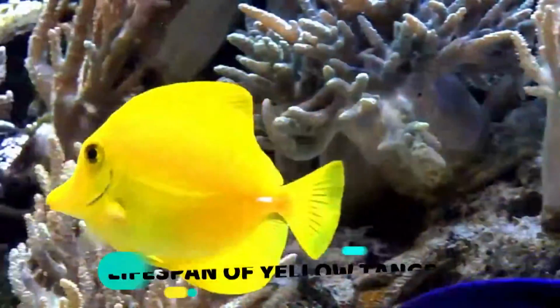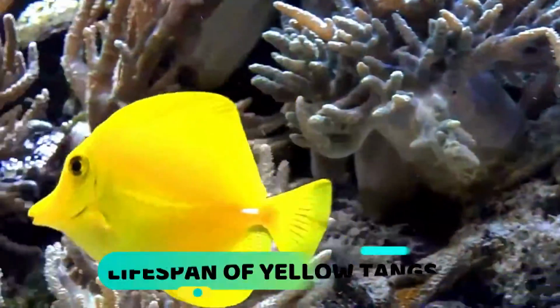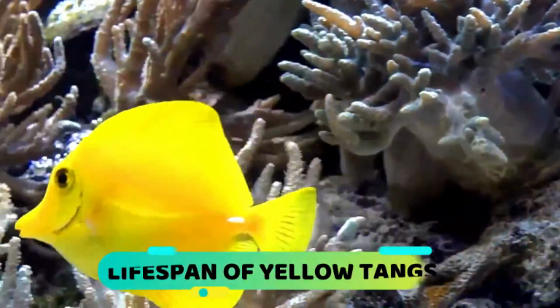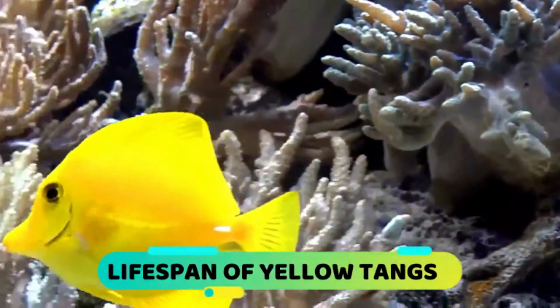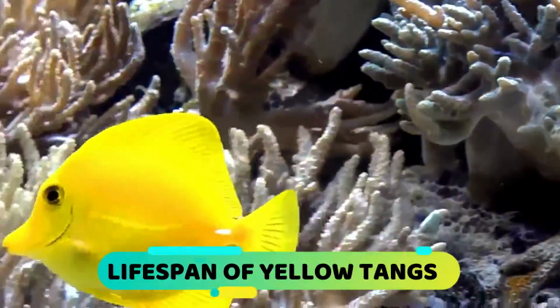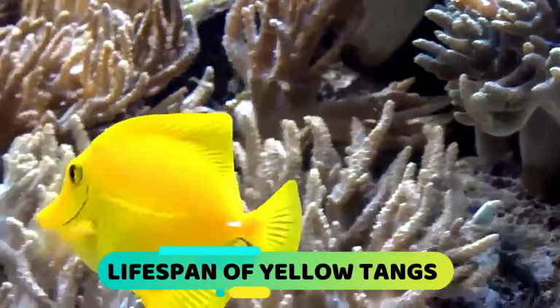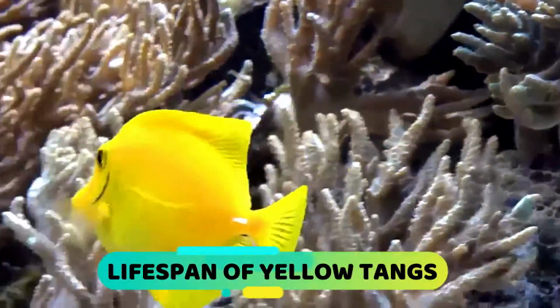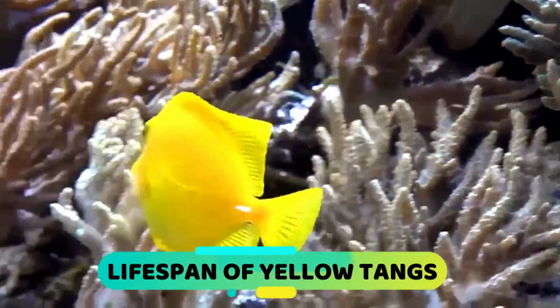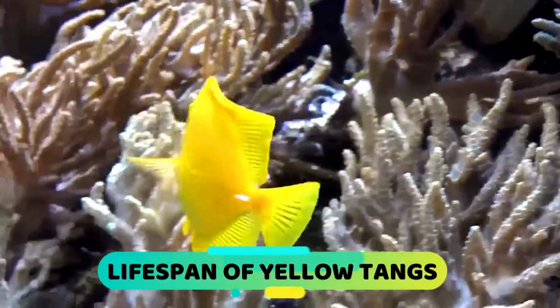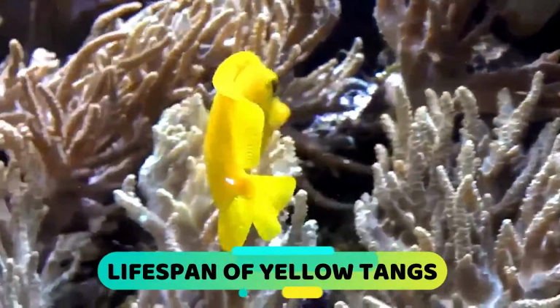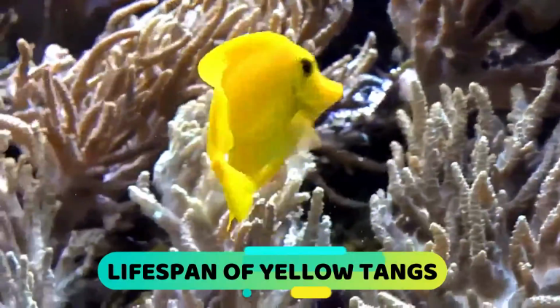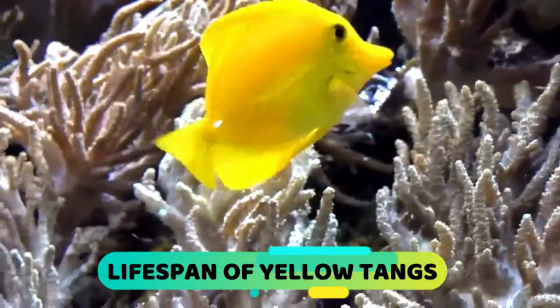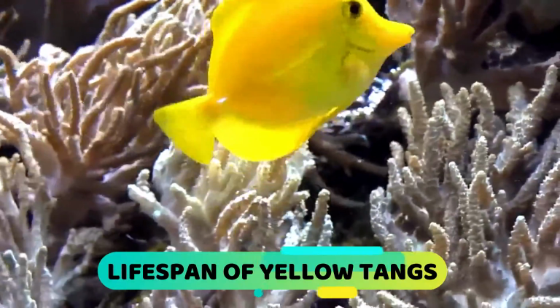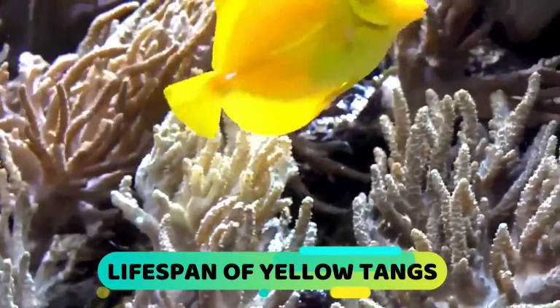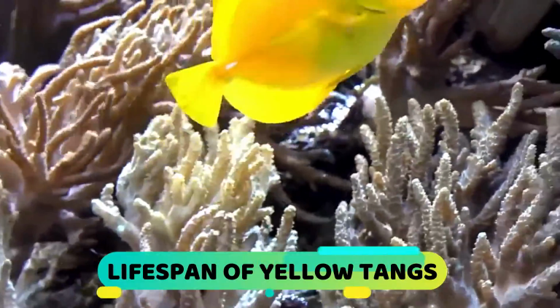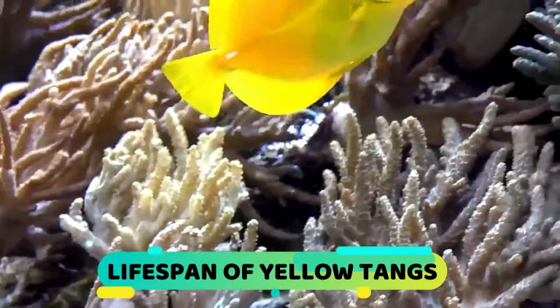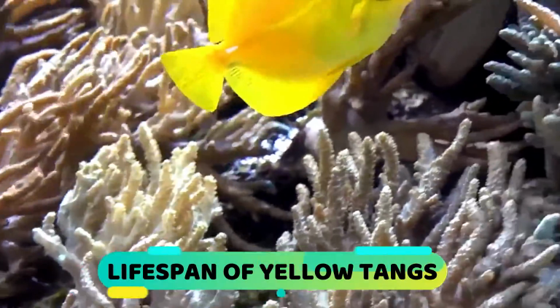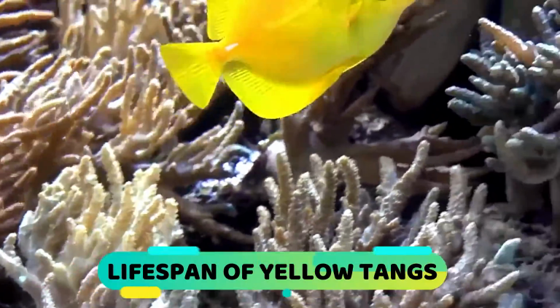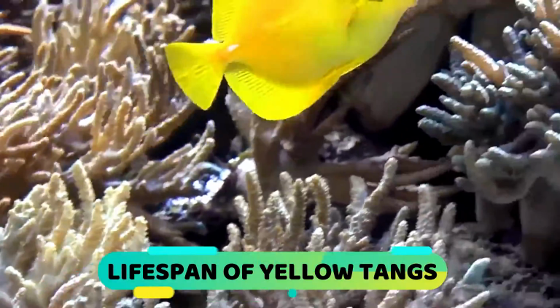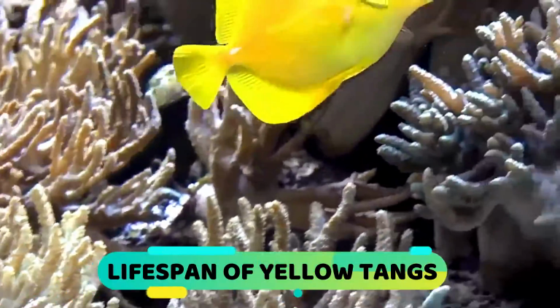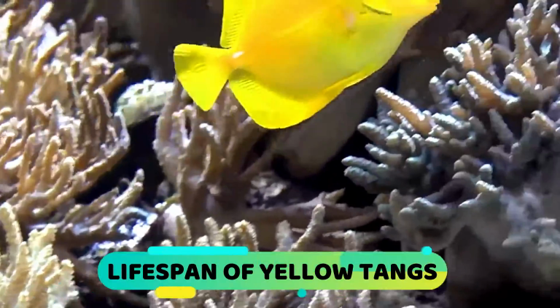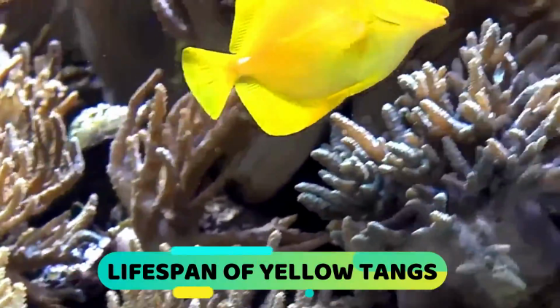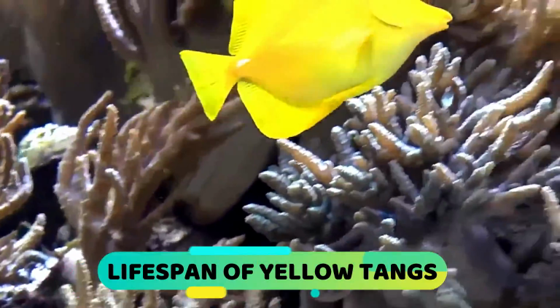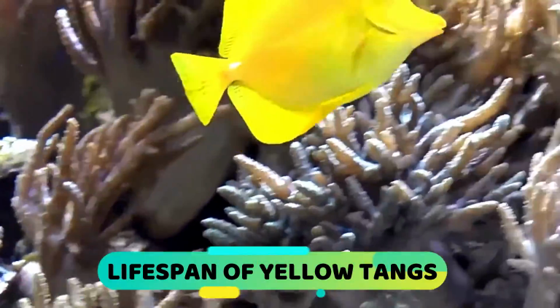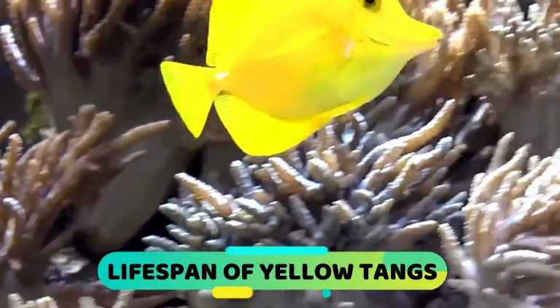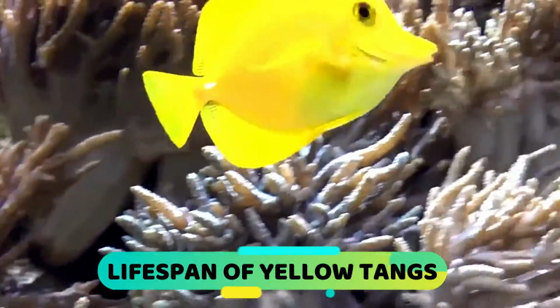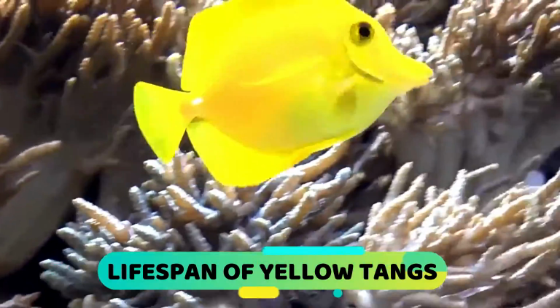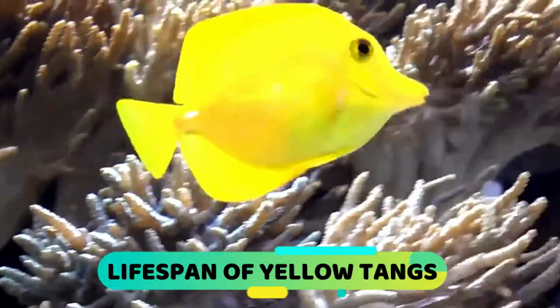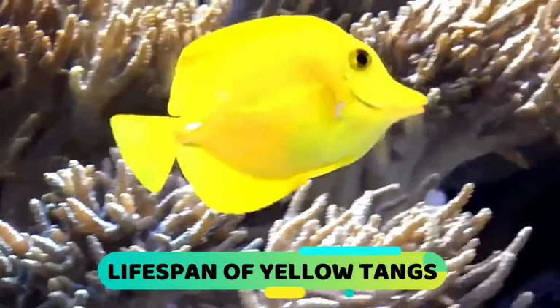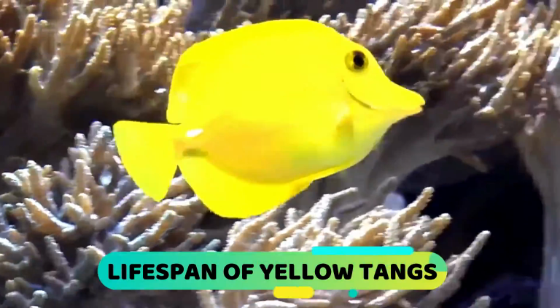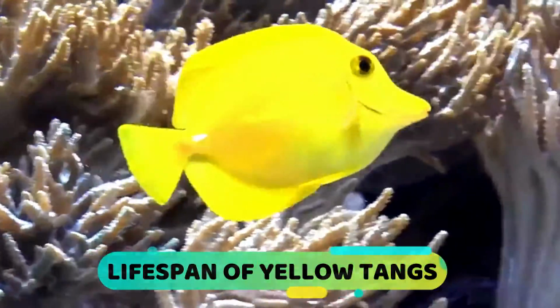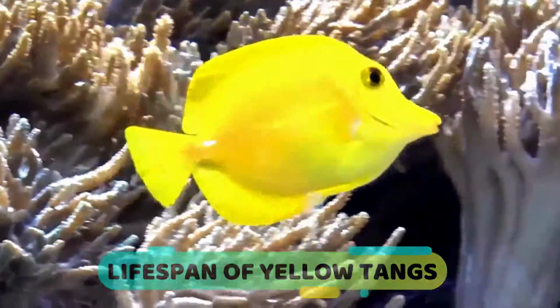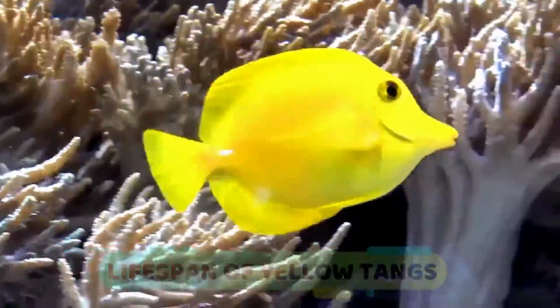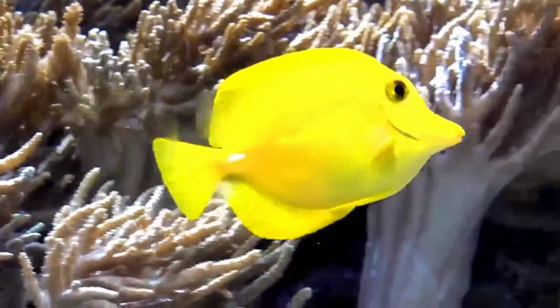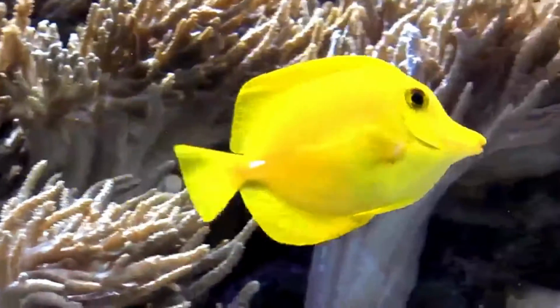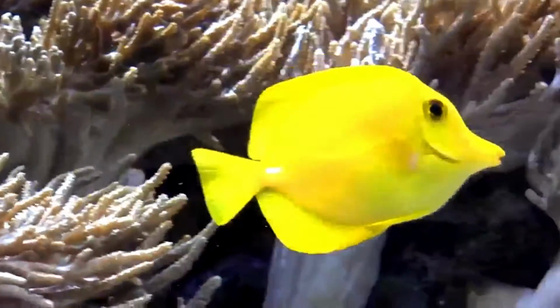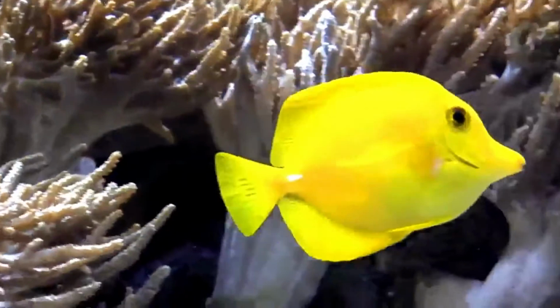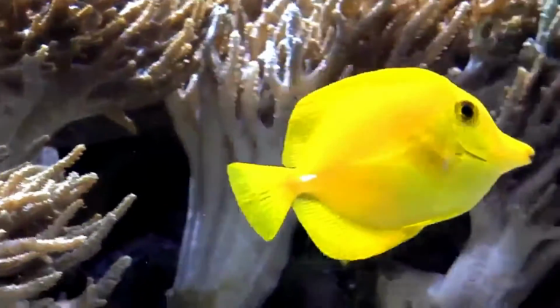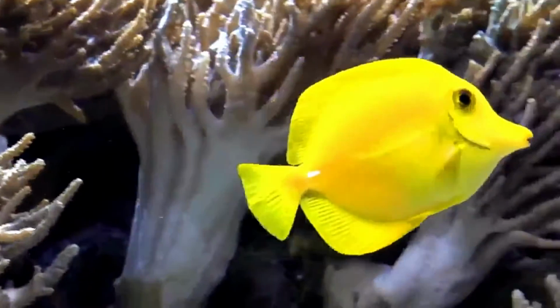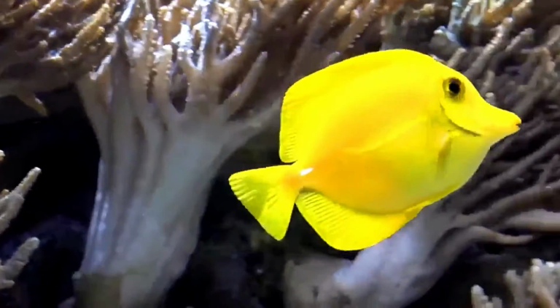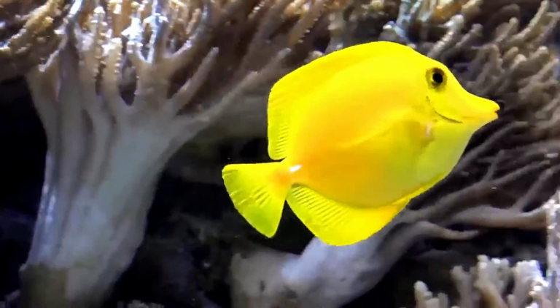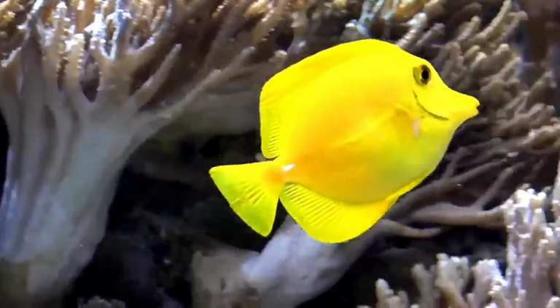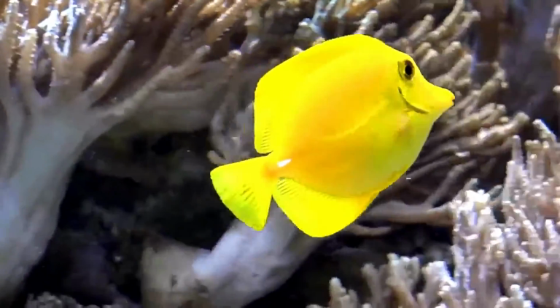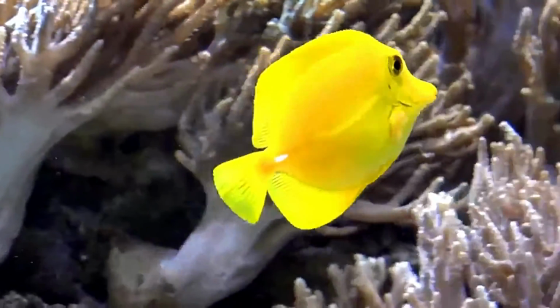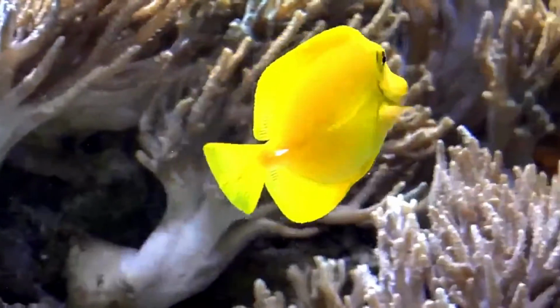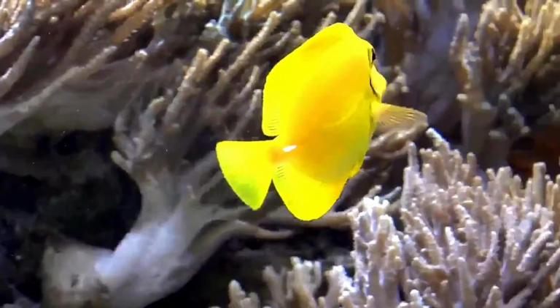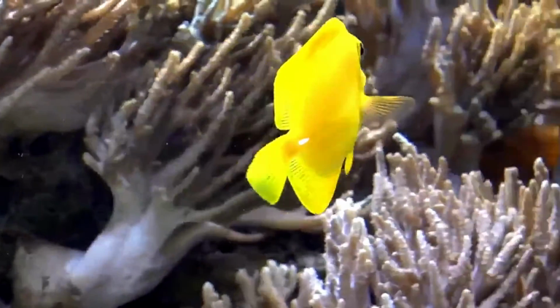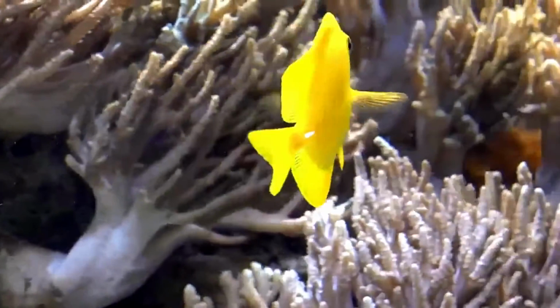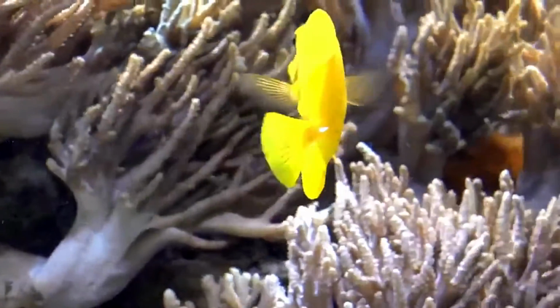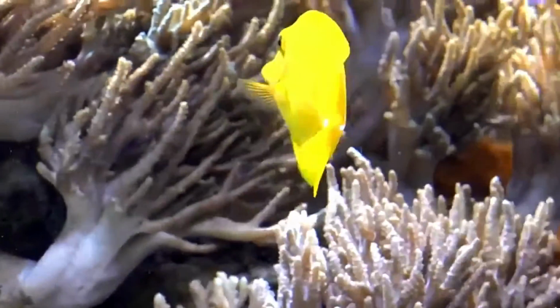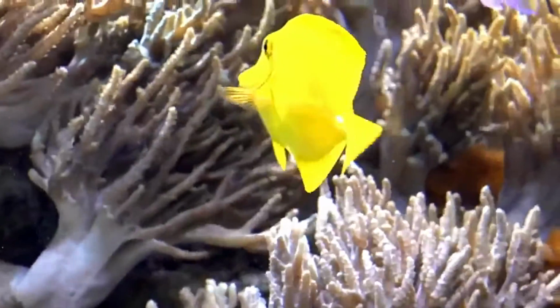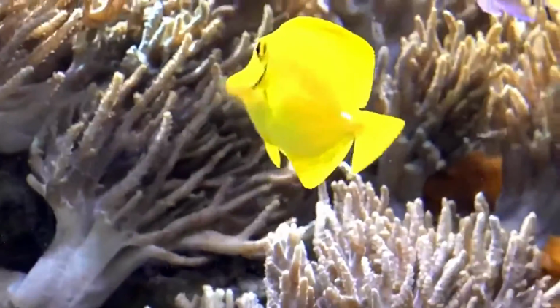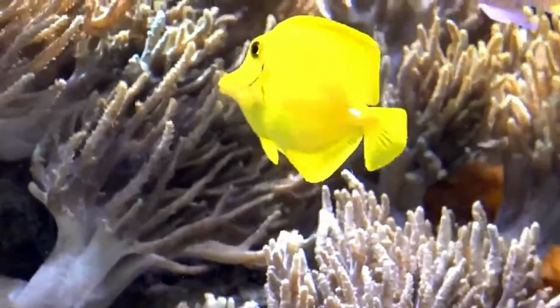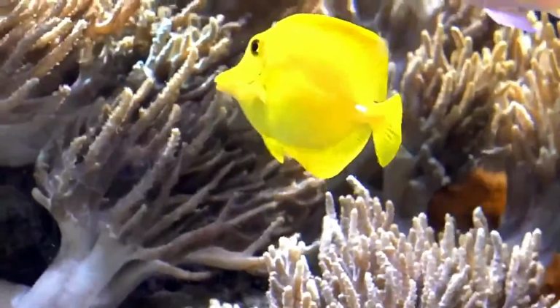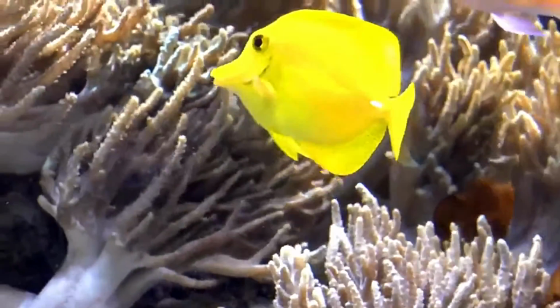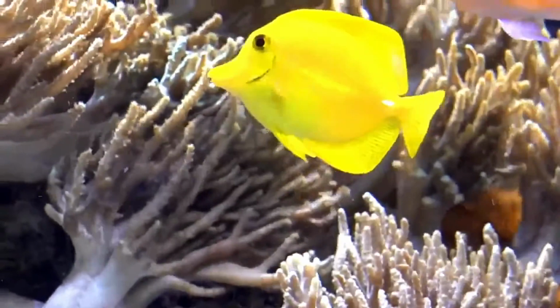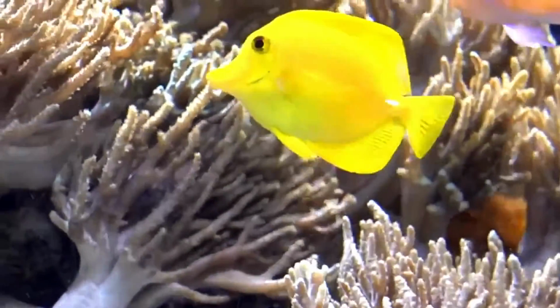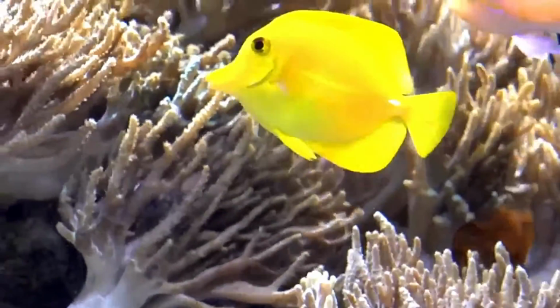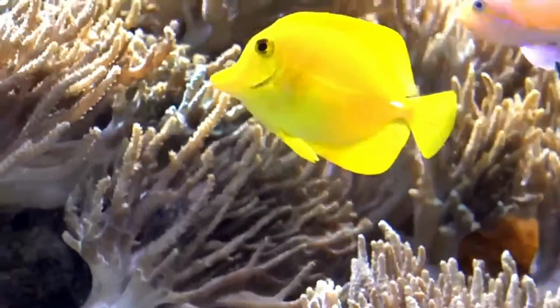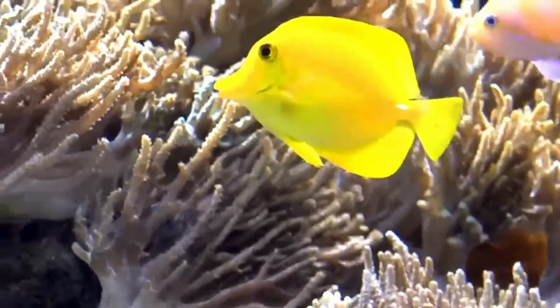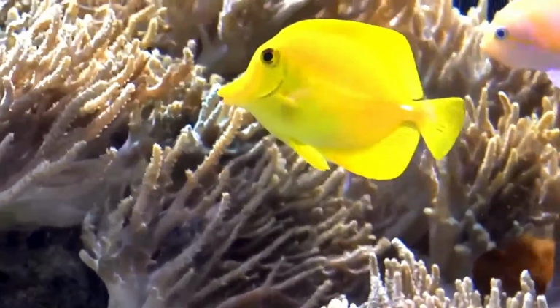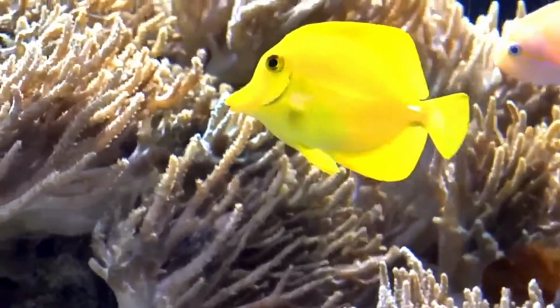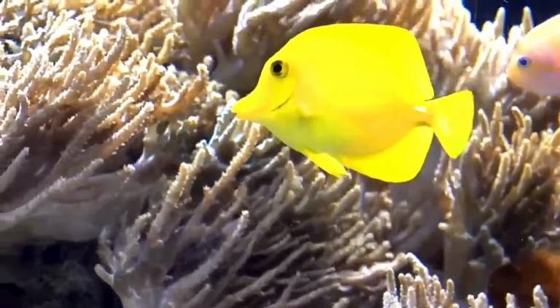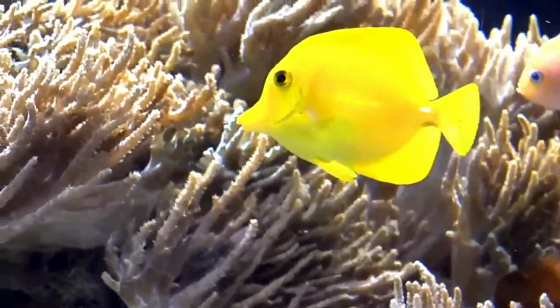The Lifespan of Yellow Tangs: In the wild, yellow tangs can live 30 years or more if they reach adulthood.